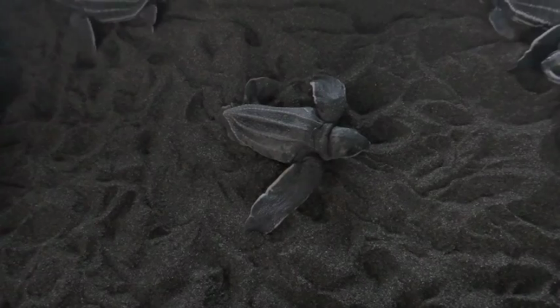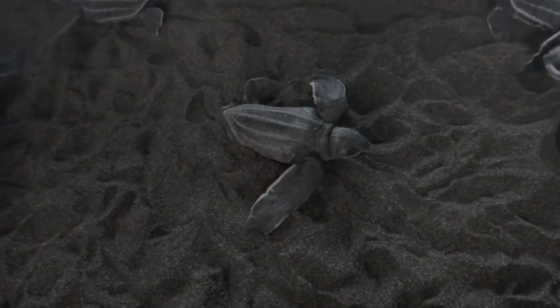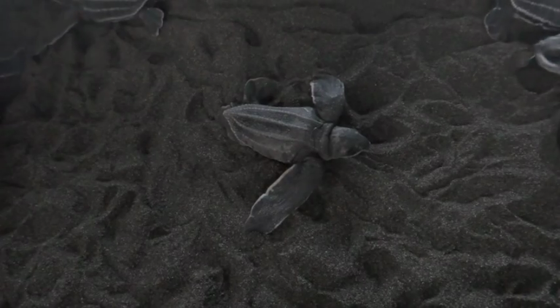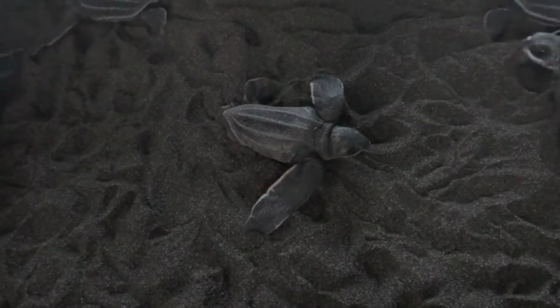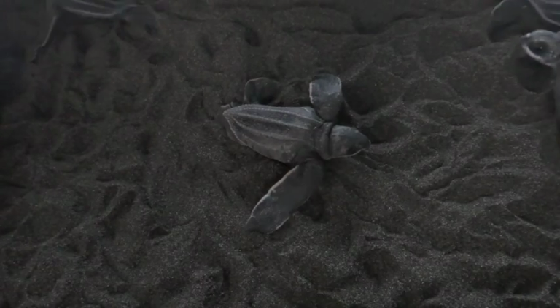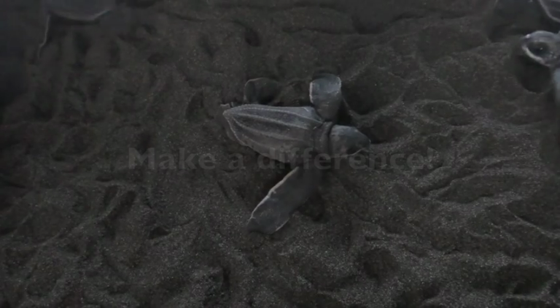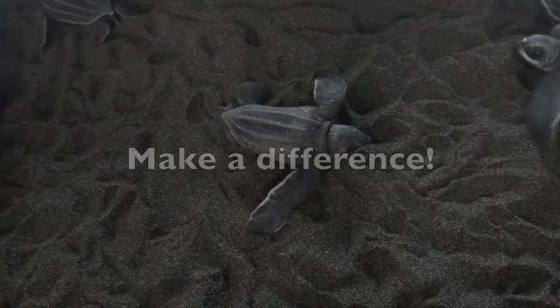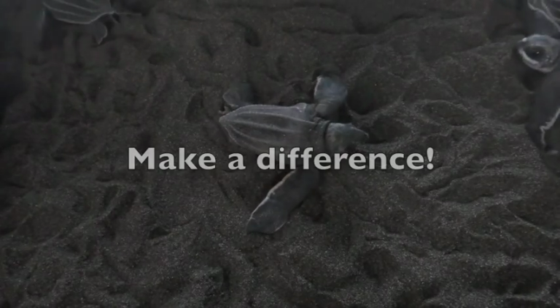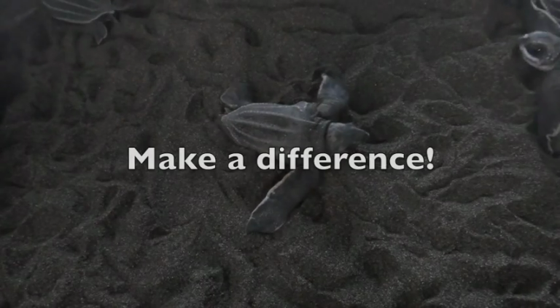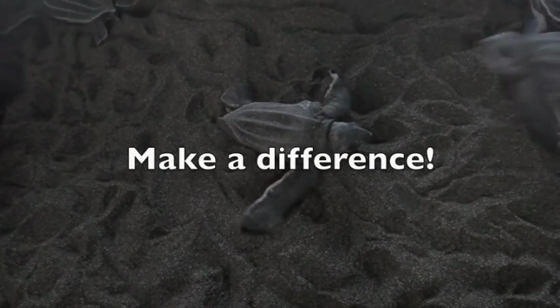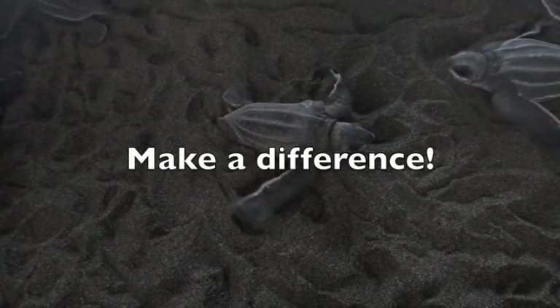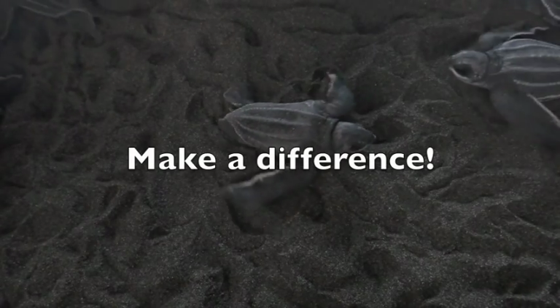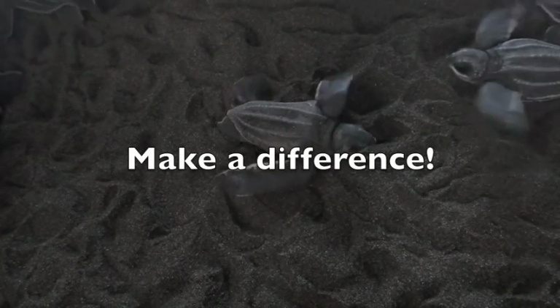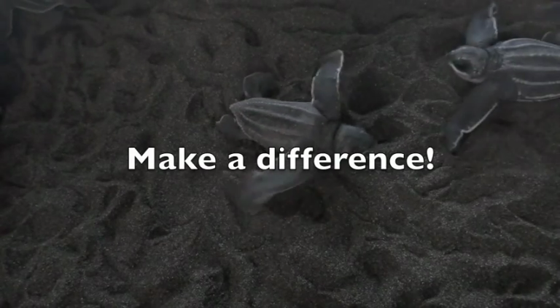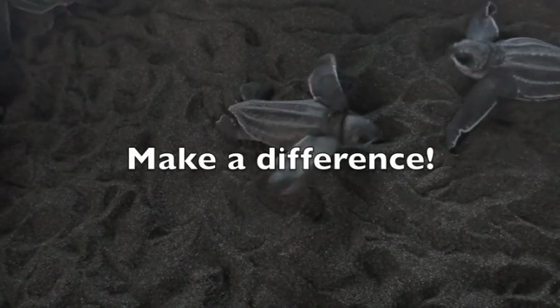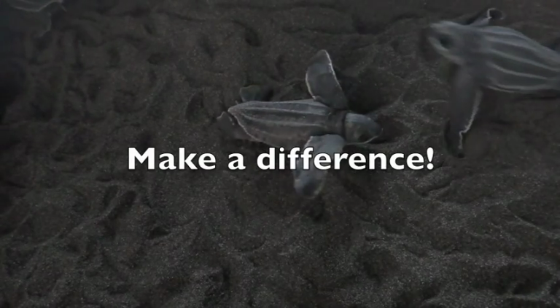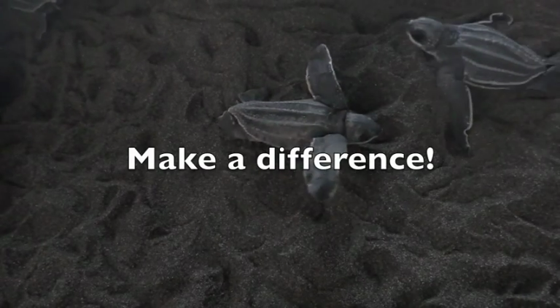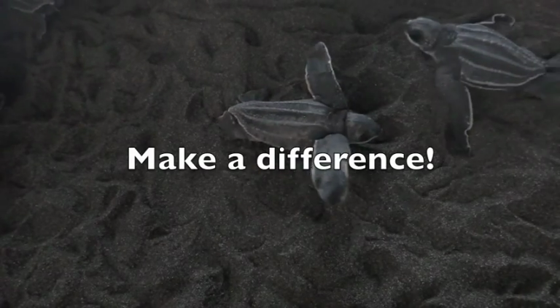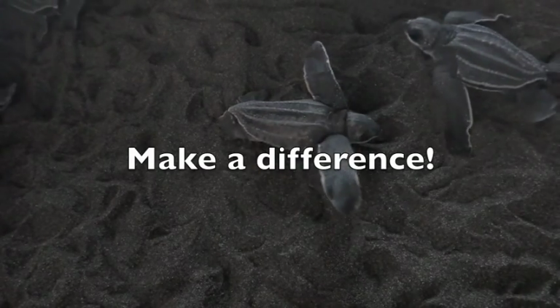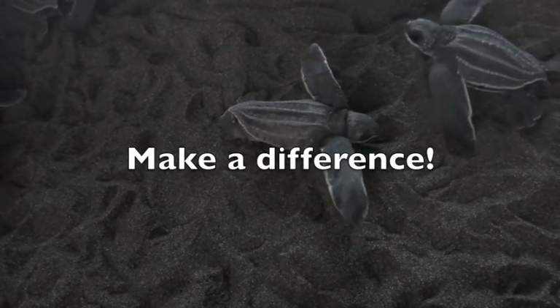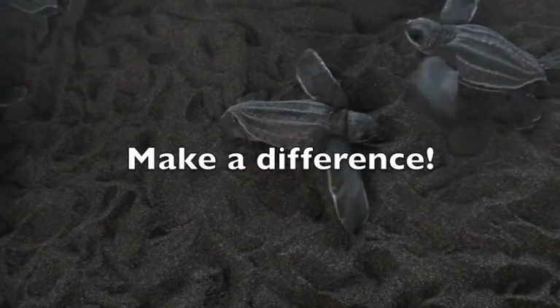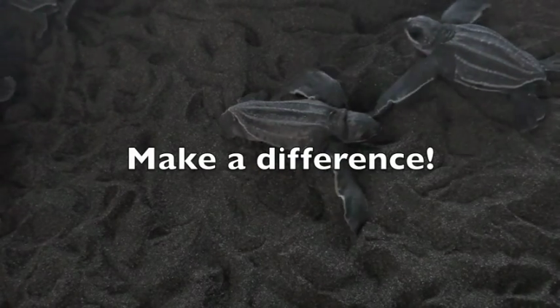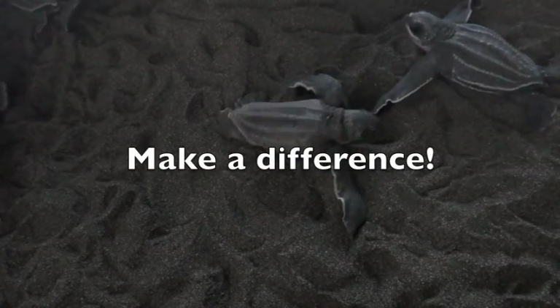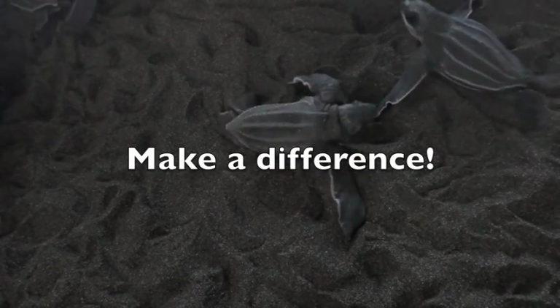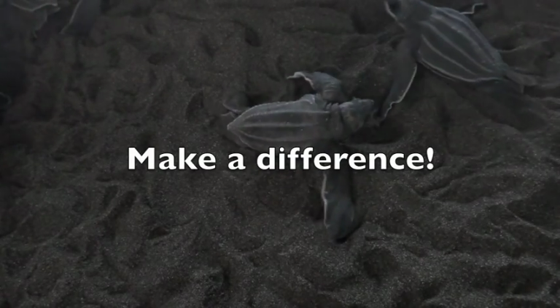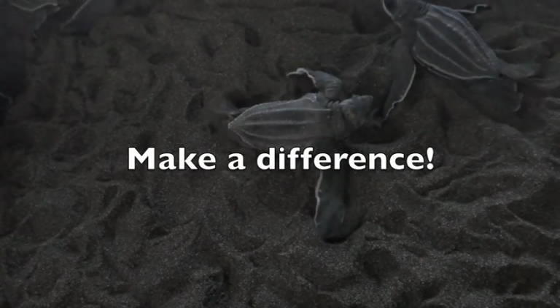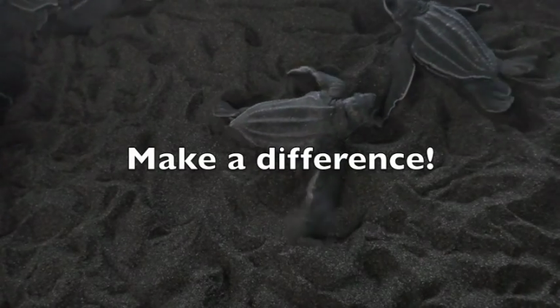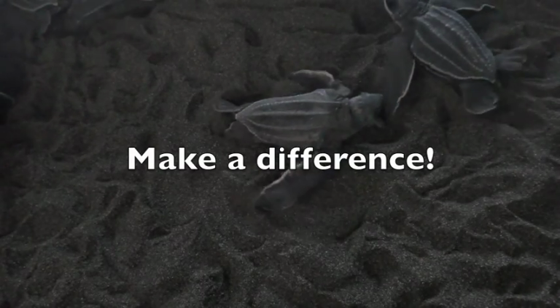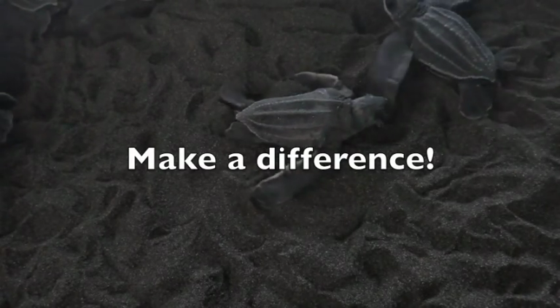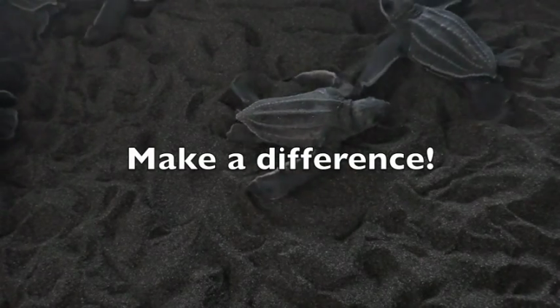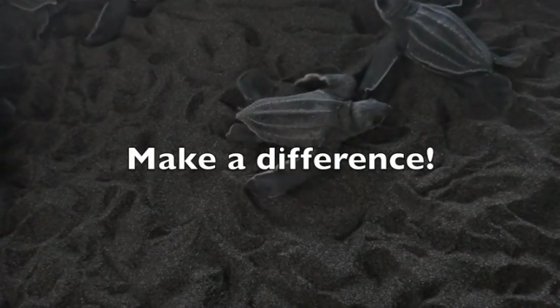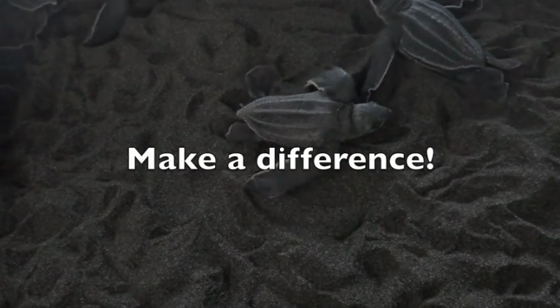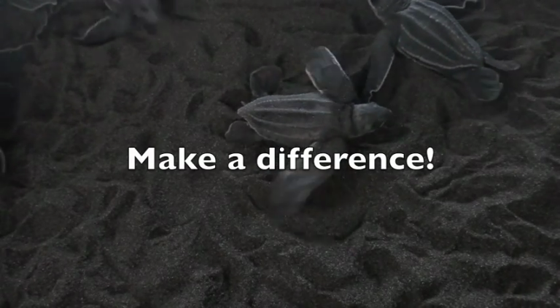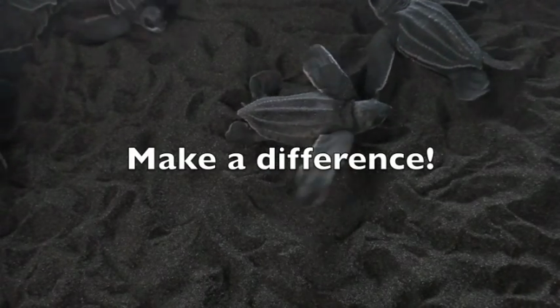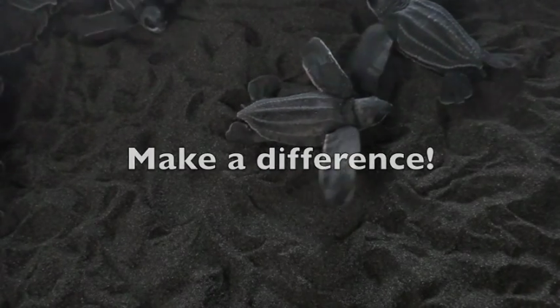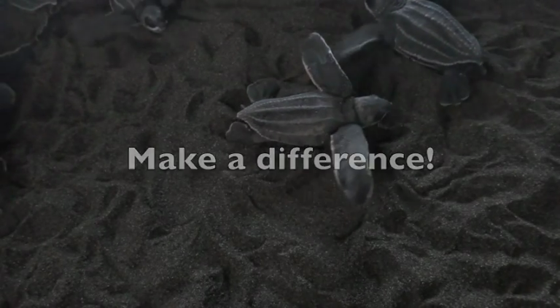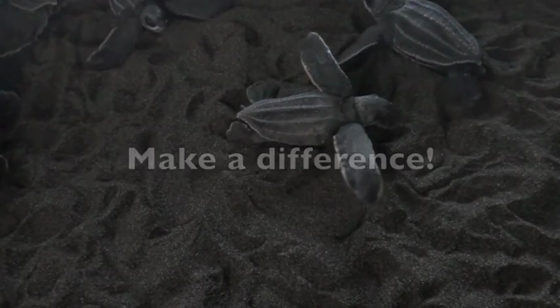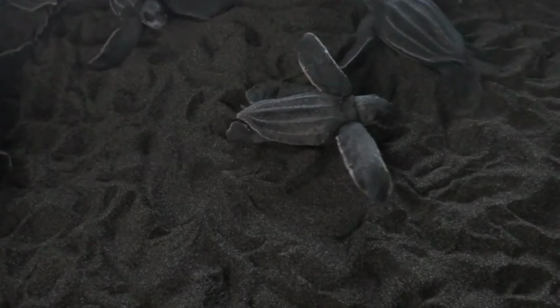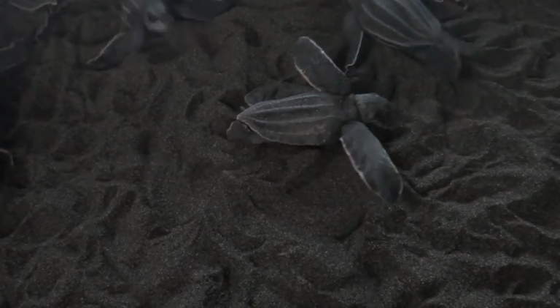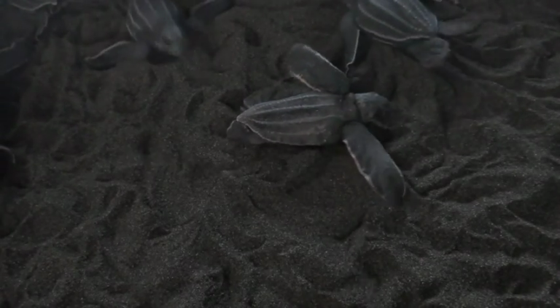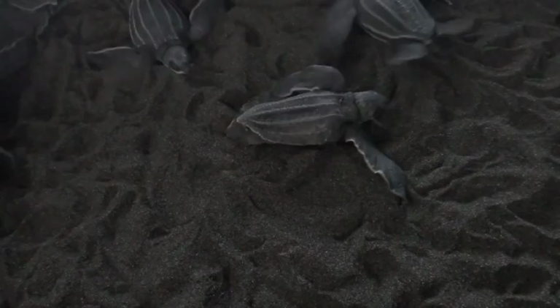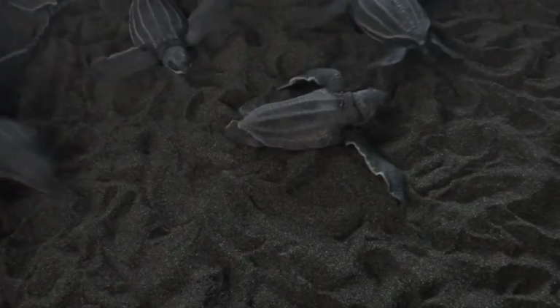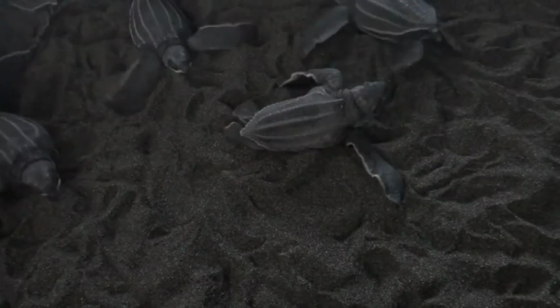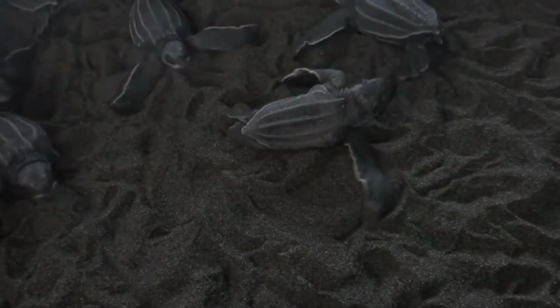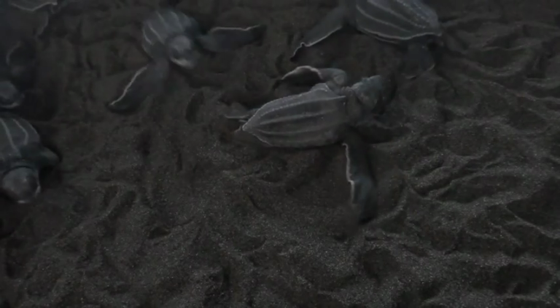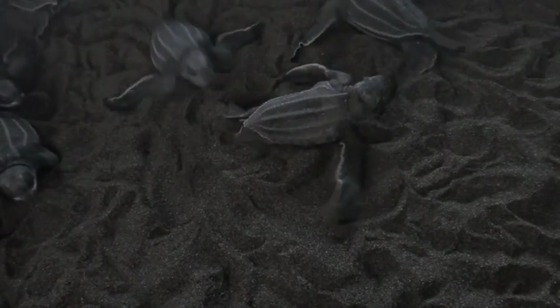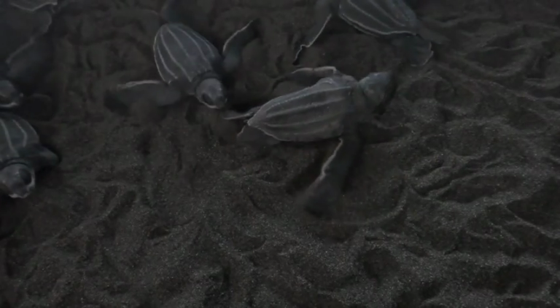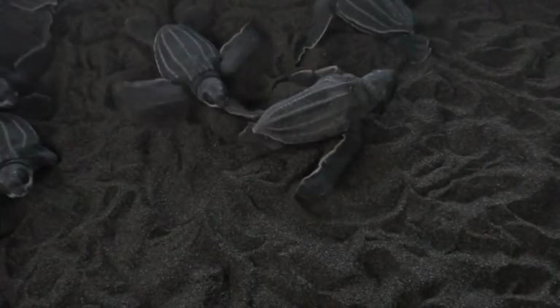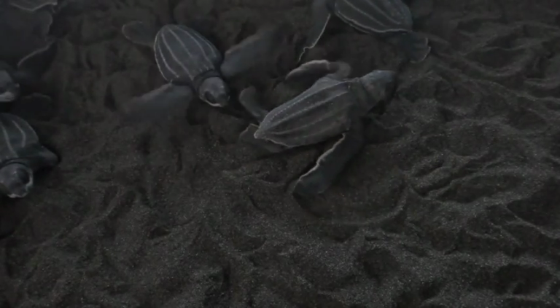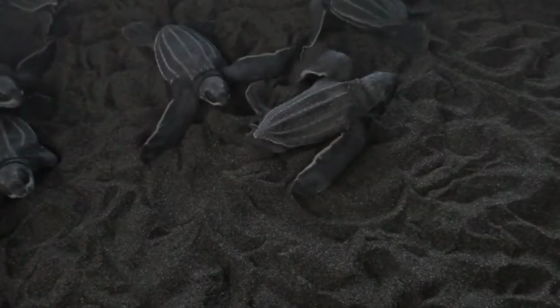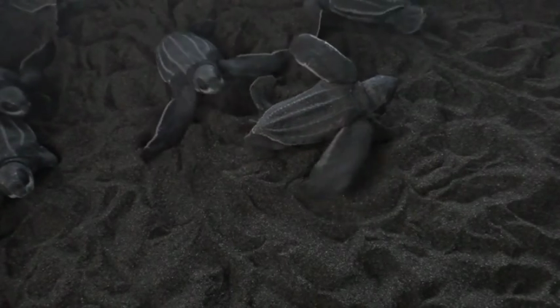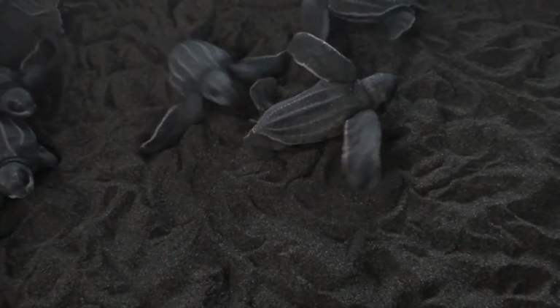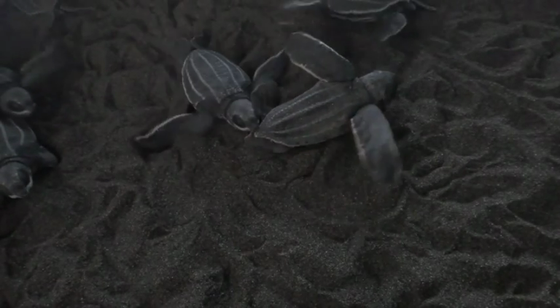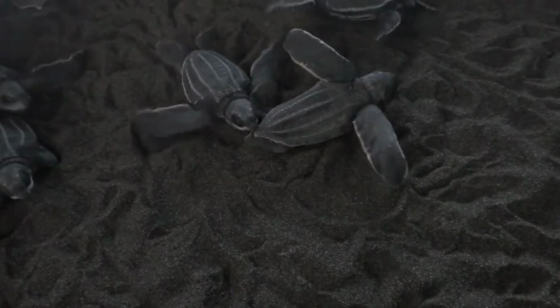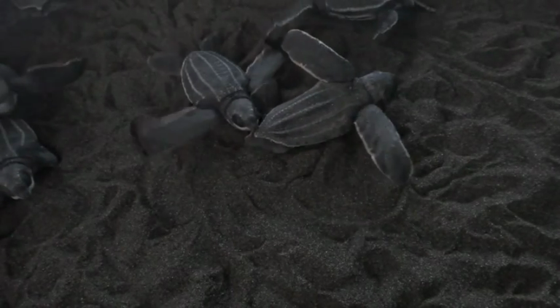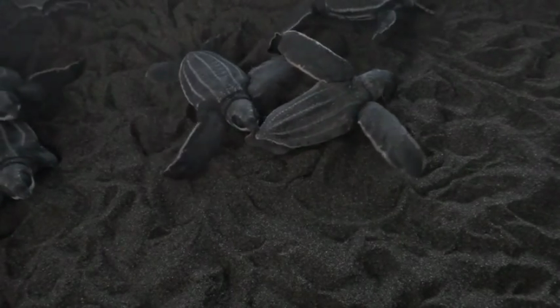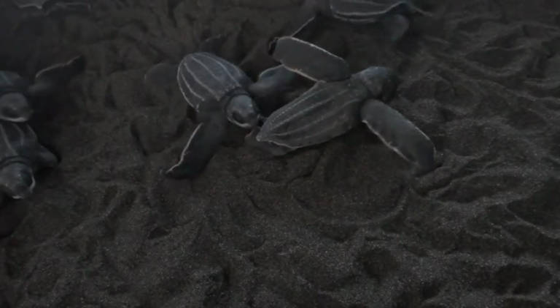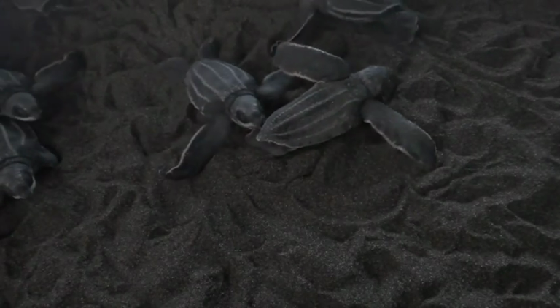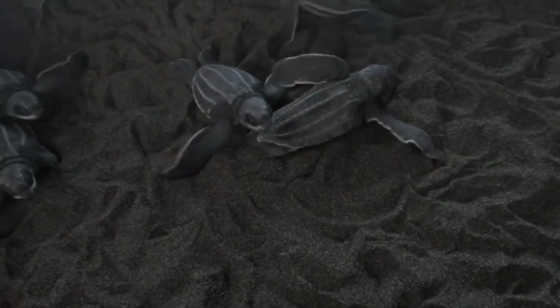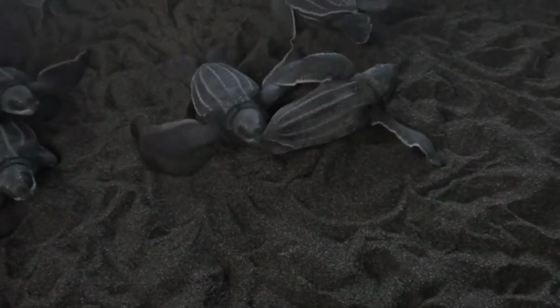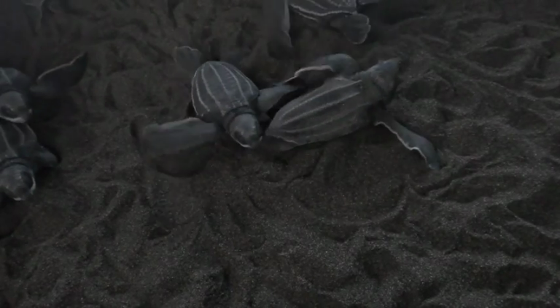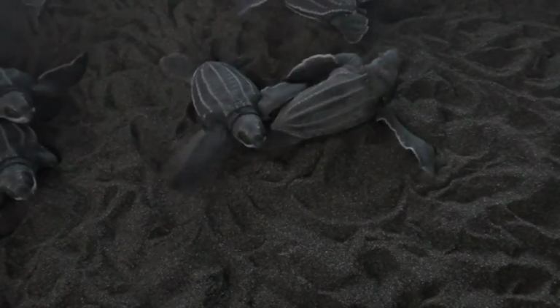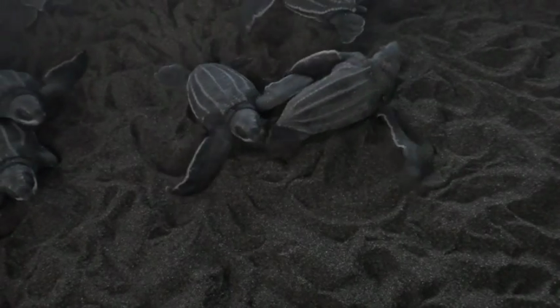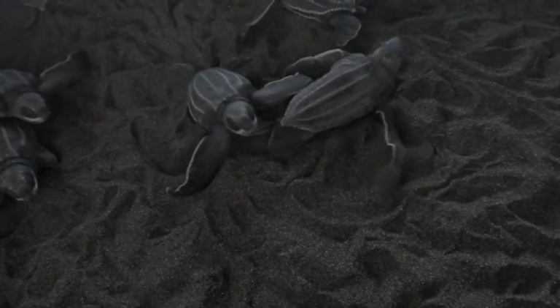So make a difference for sea turtles today. Refuse disposable plastic bags, water bottles, and straws. These throwaway items are common beach pollution.